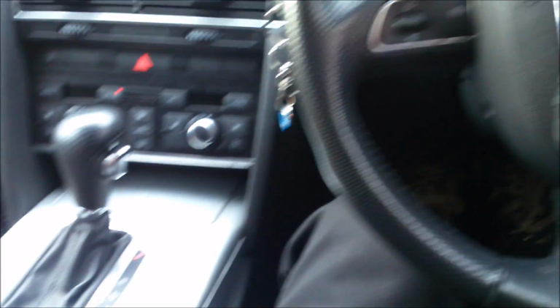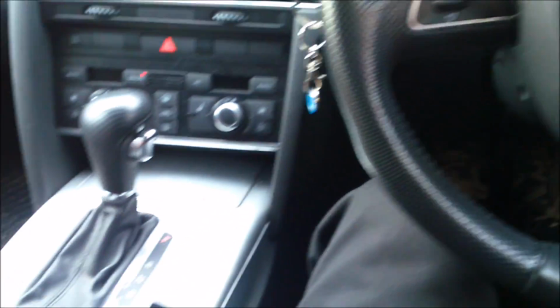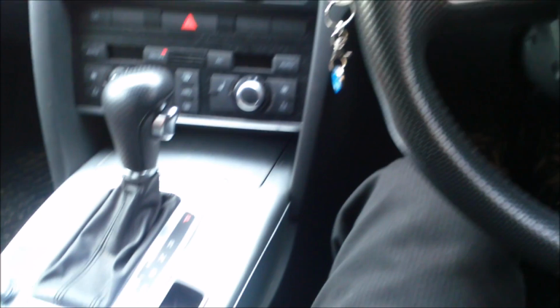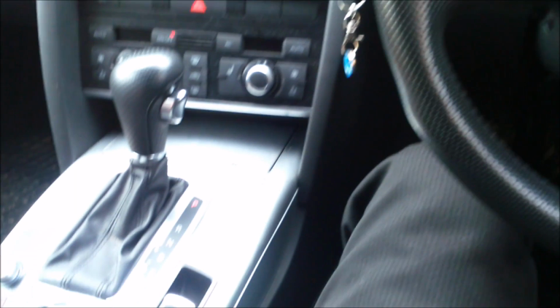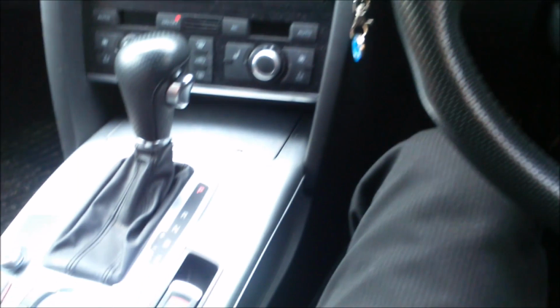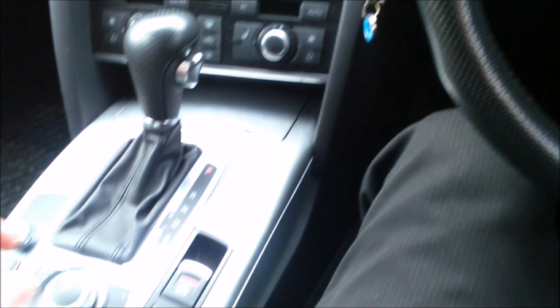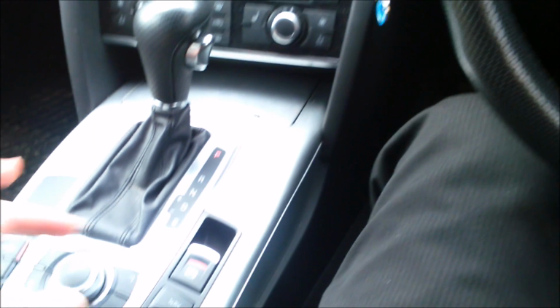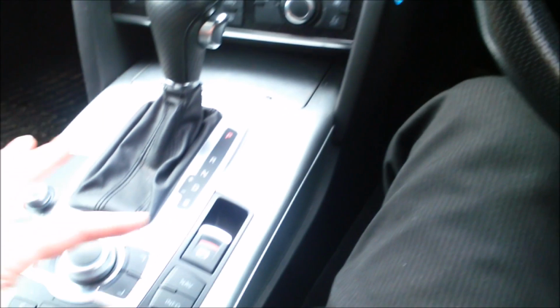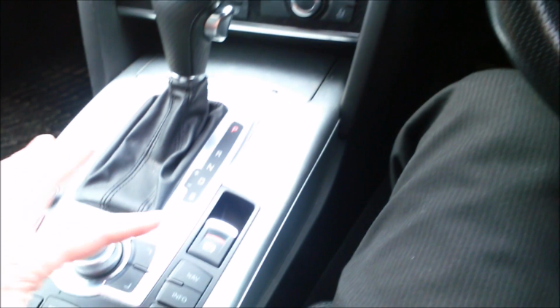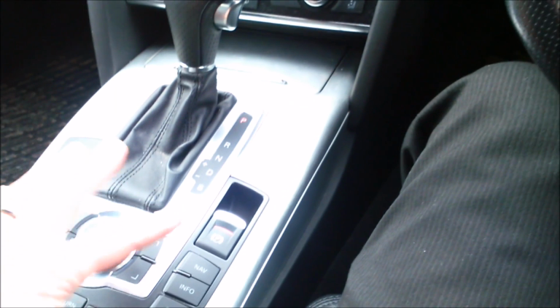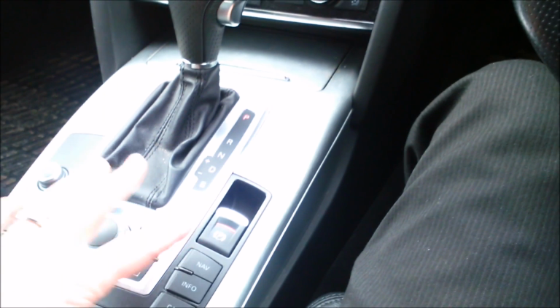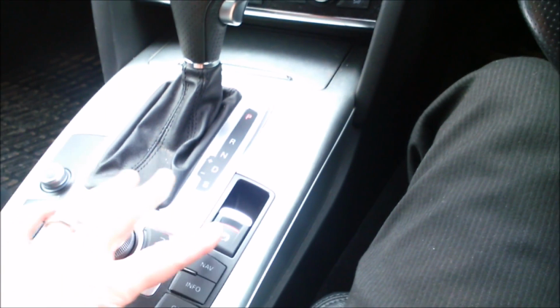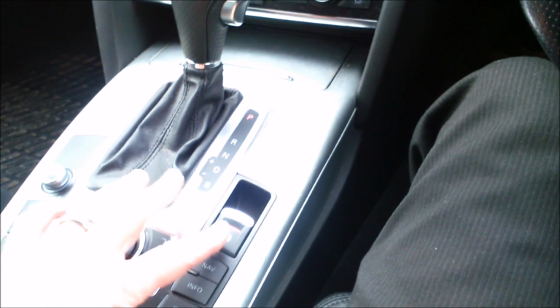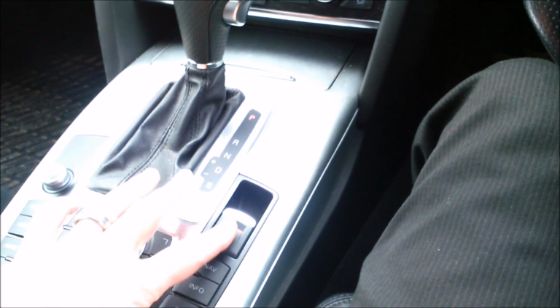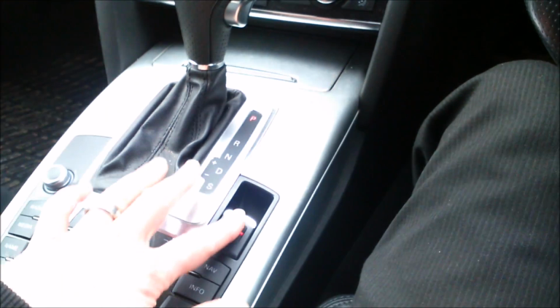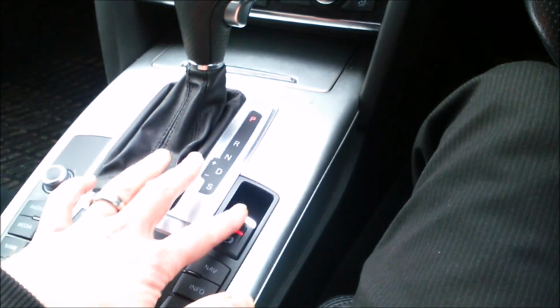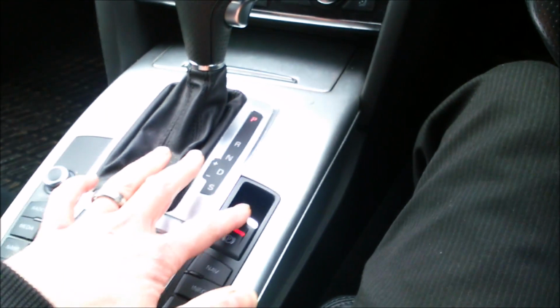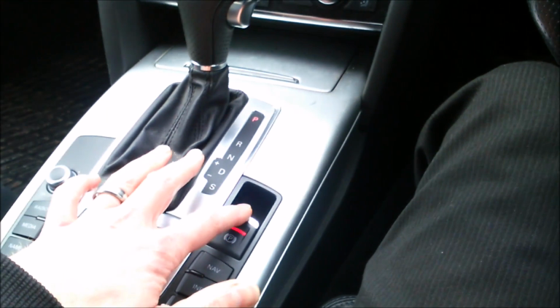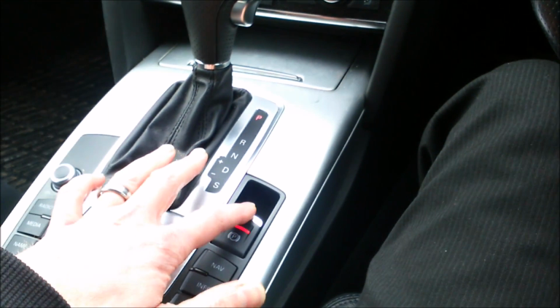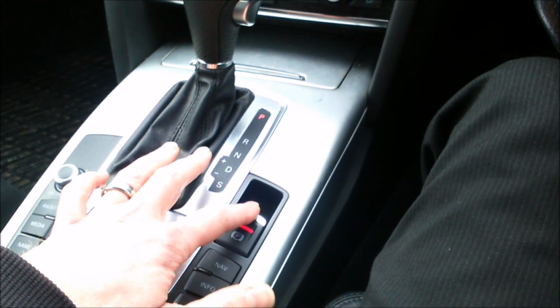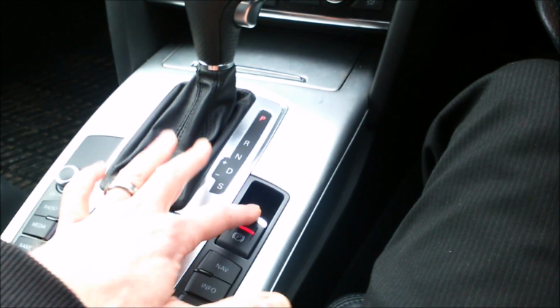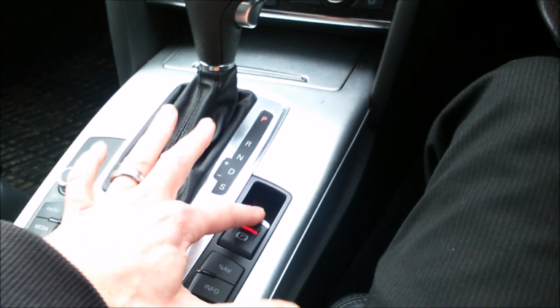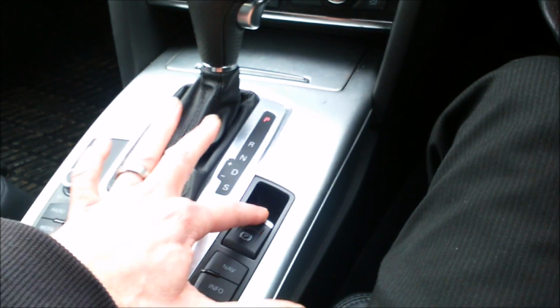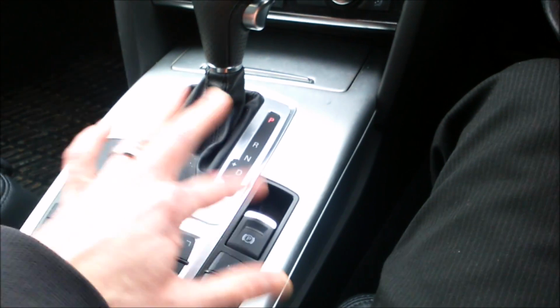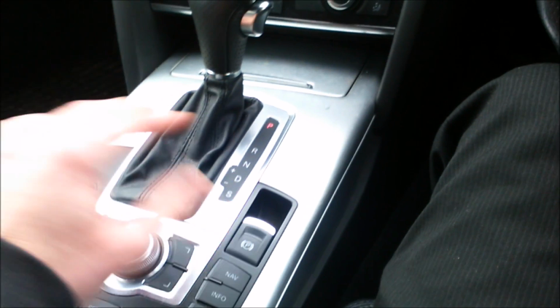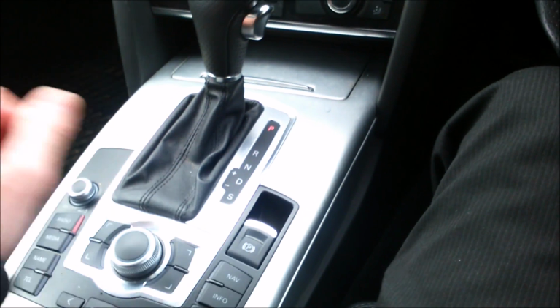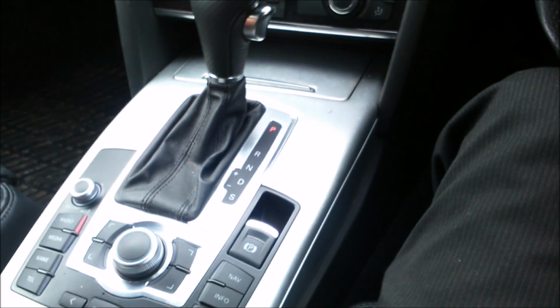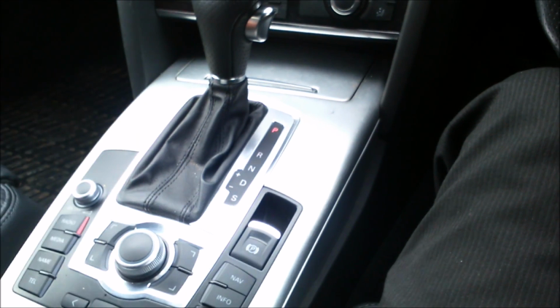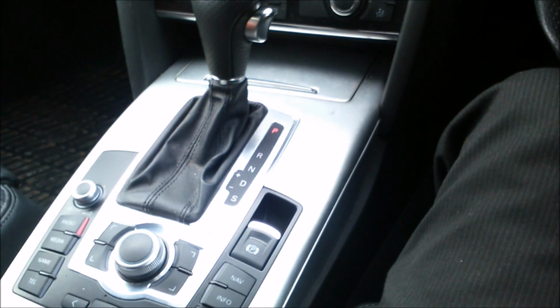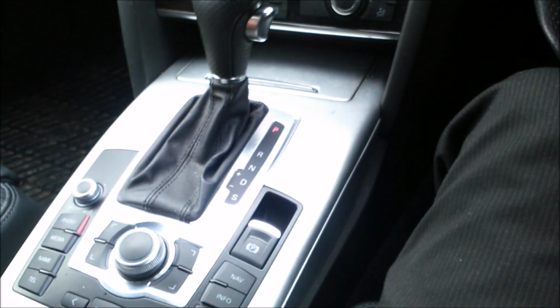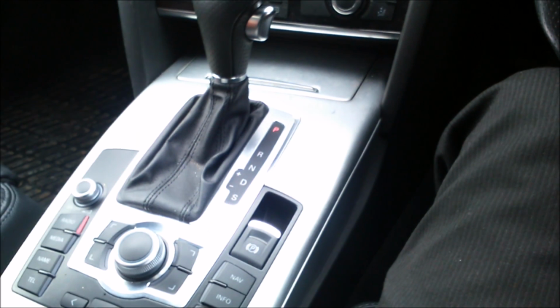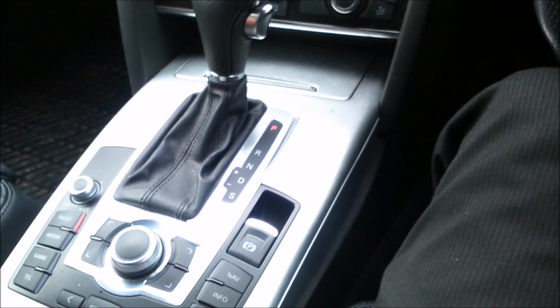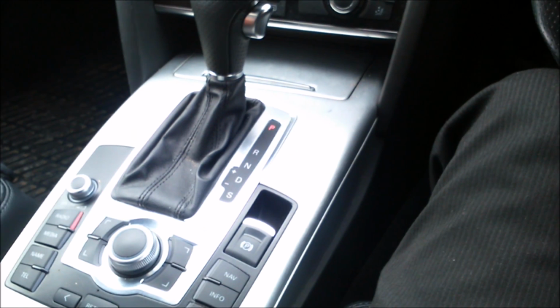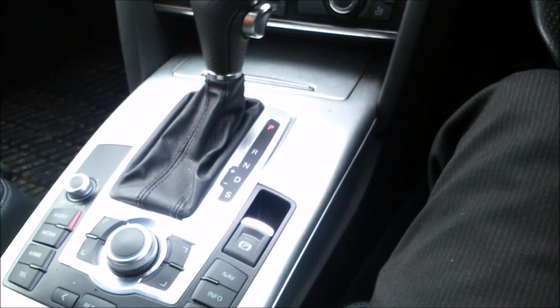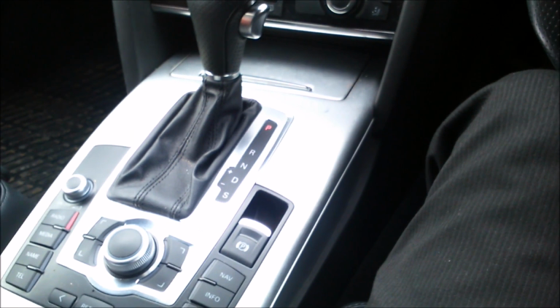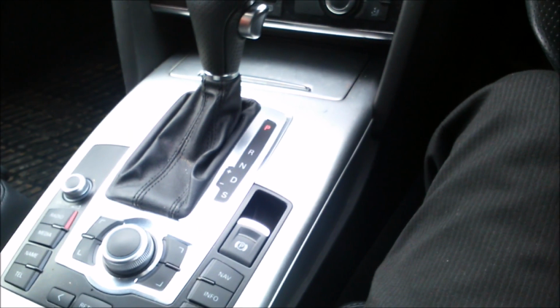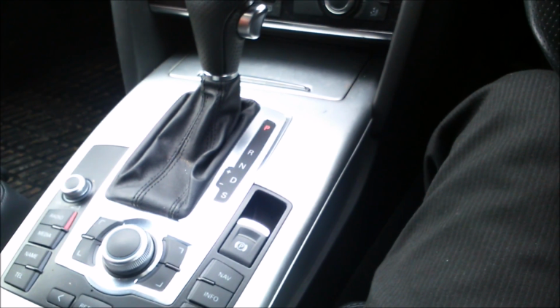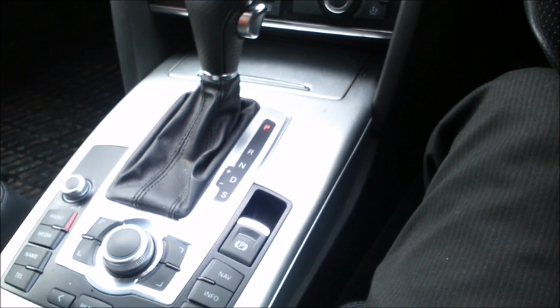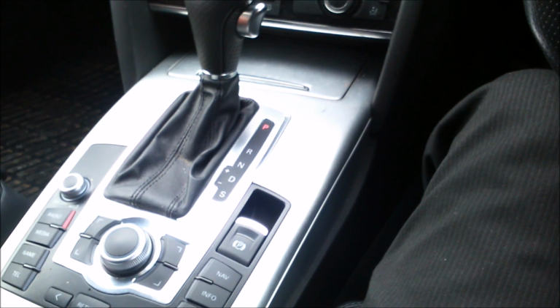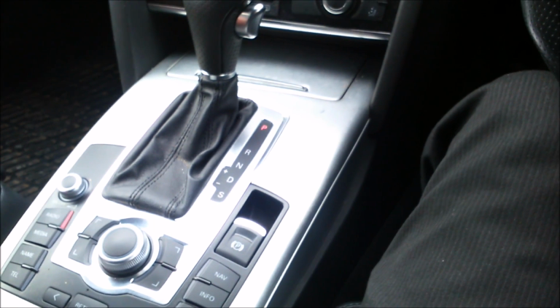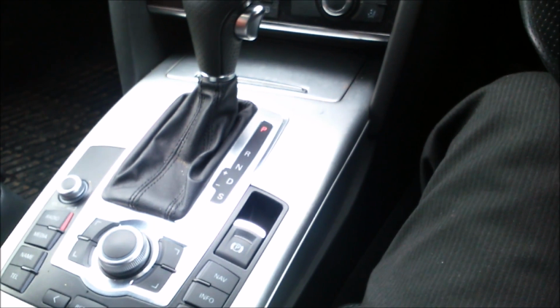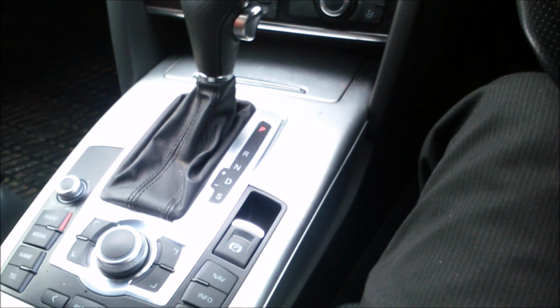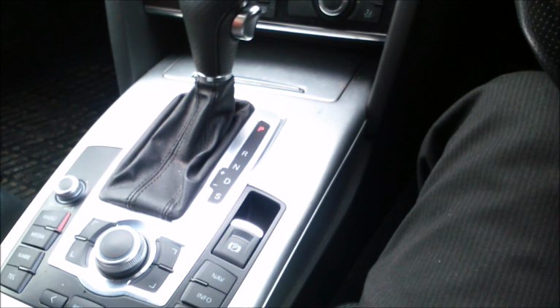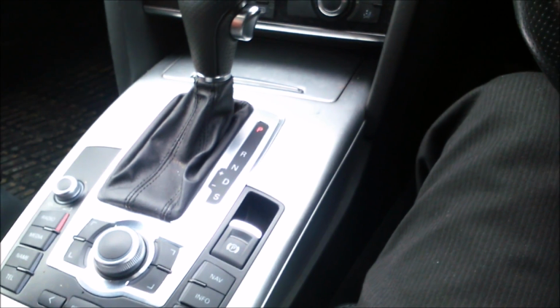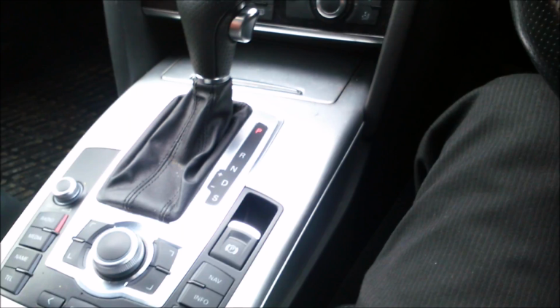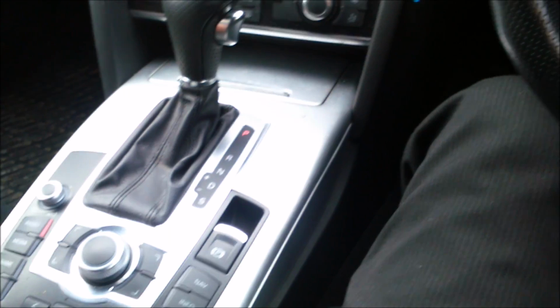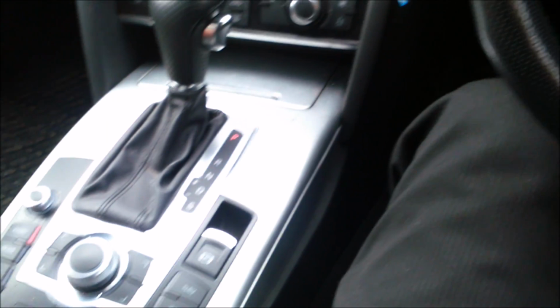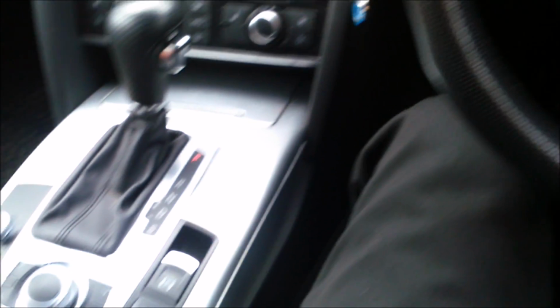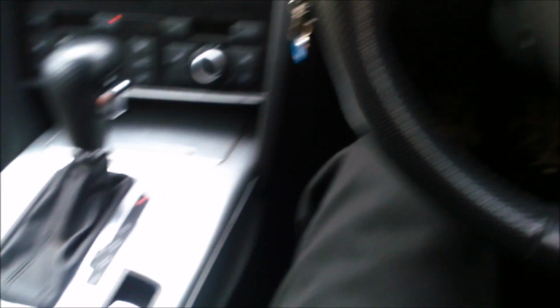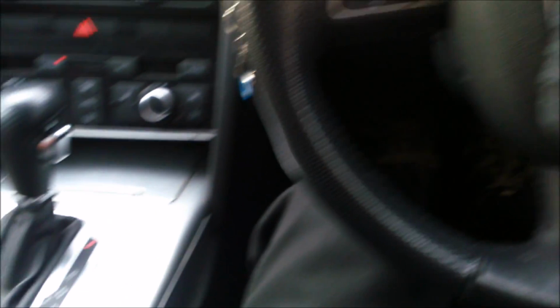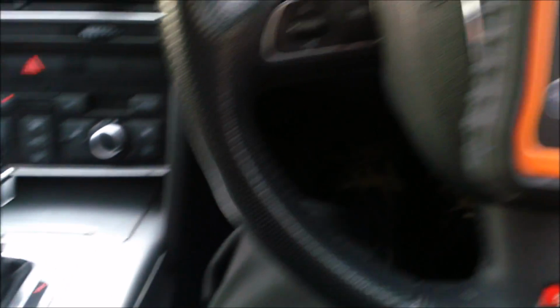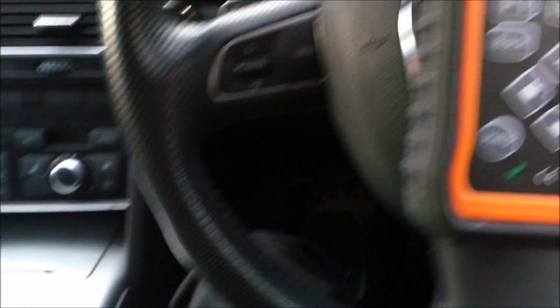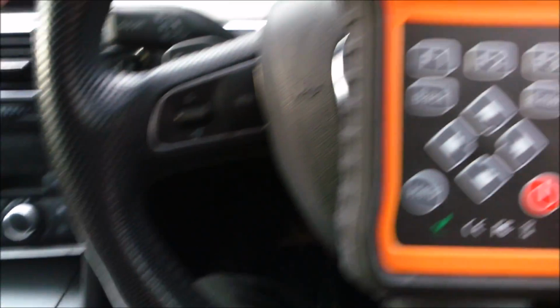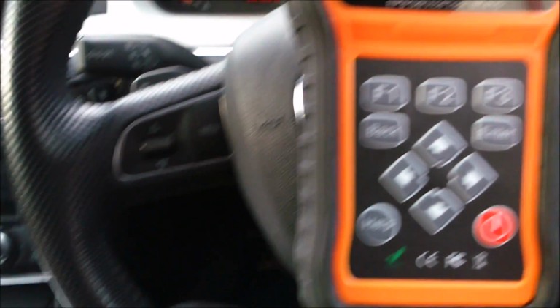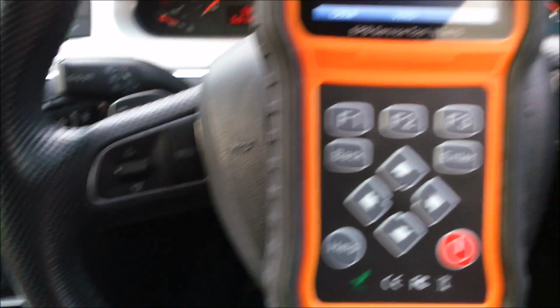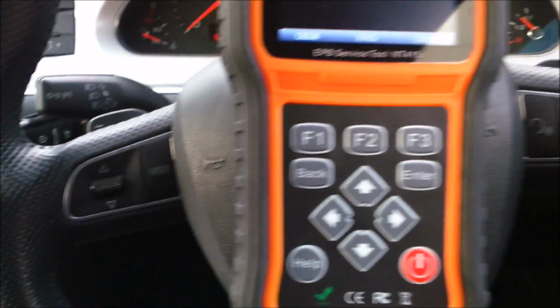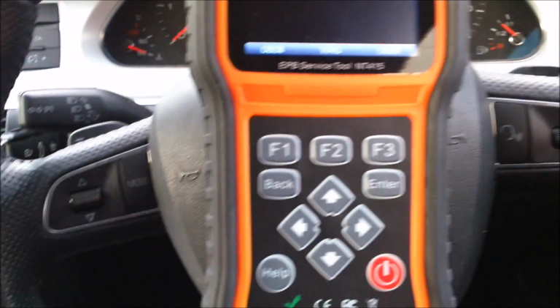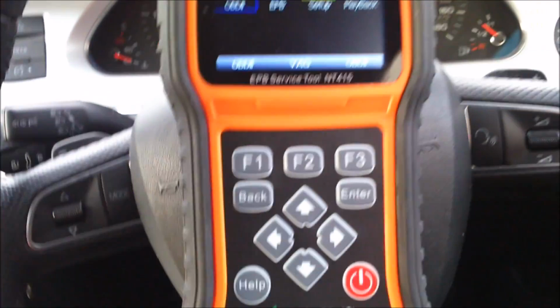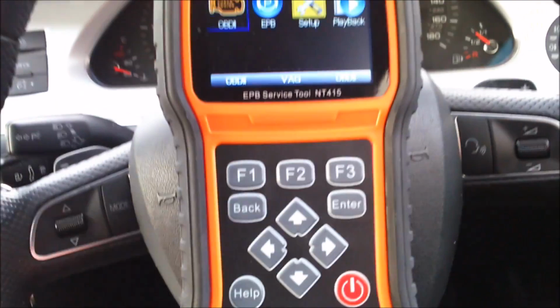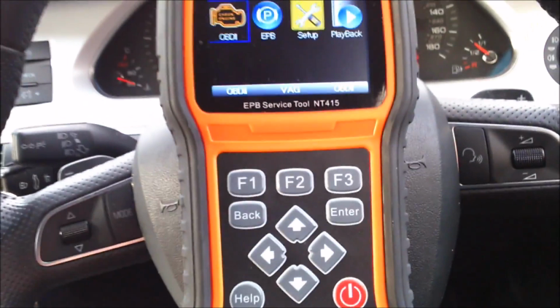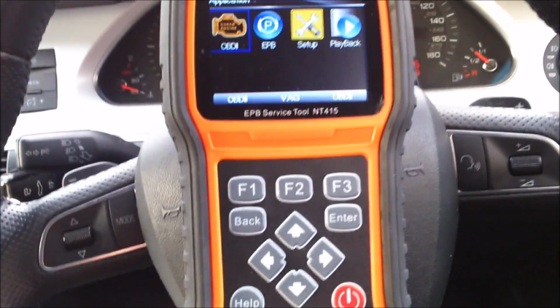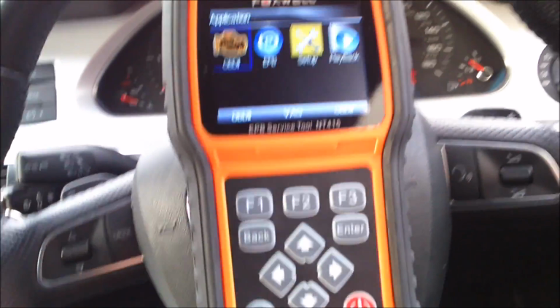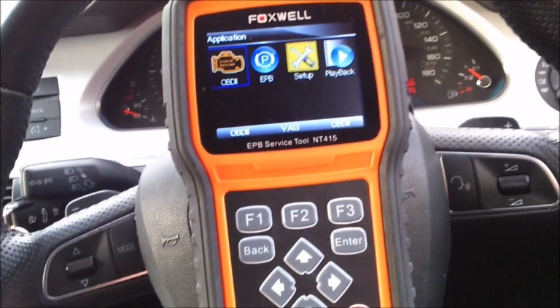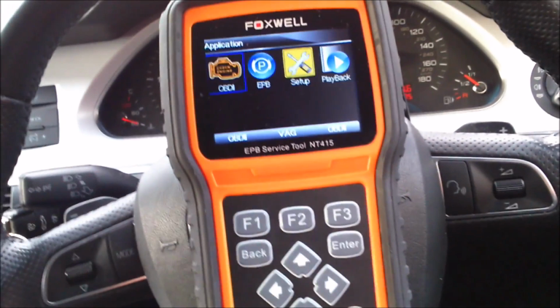First things first, we need to release the brake, so we press the brake pedal and release the electronic parking brake.